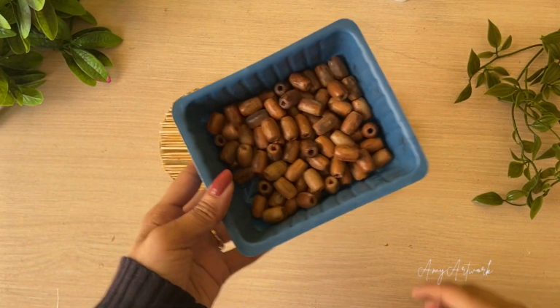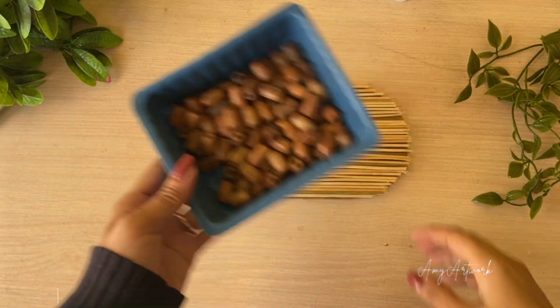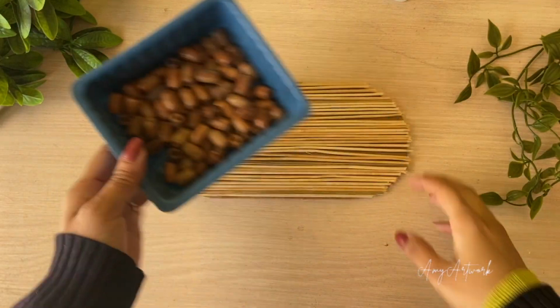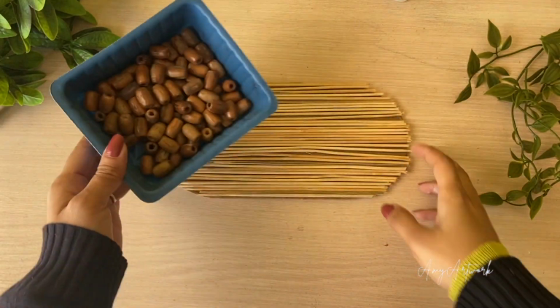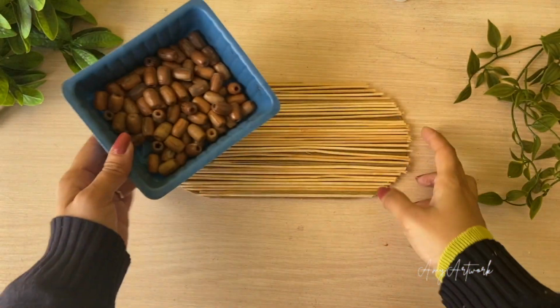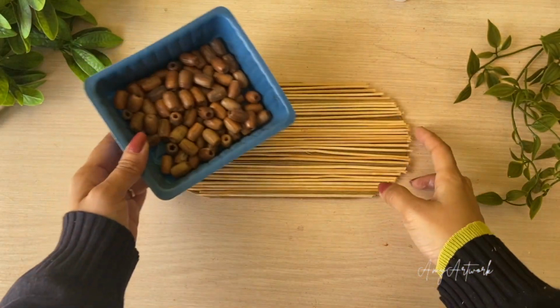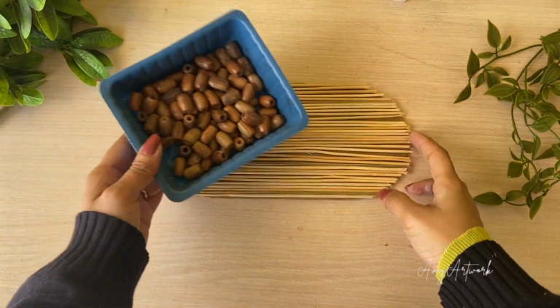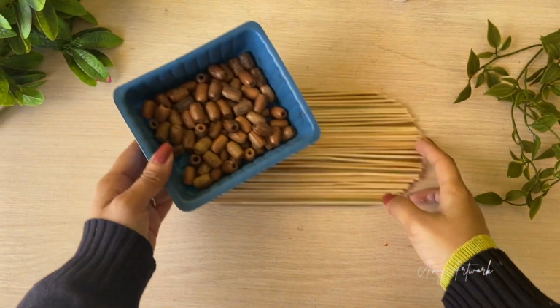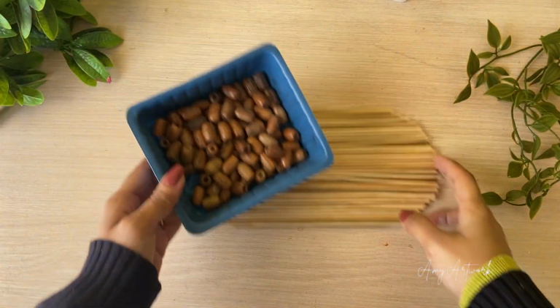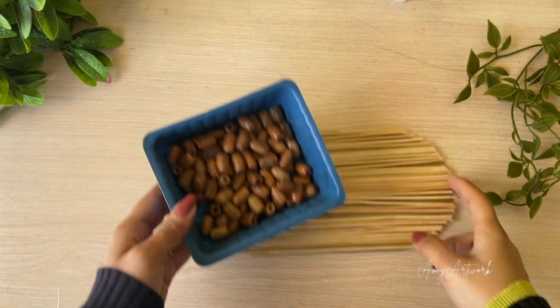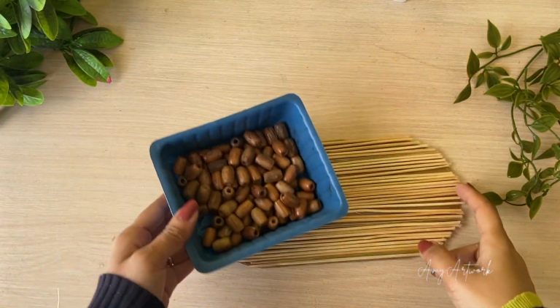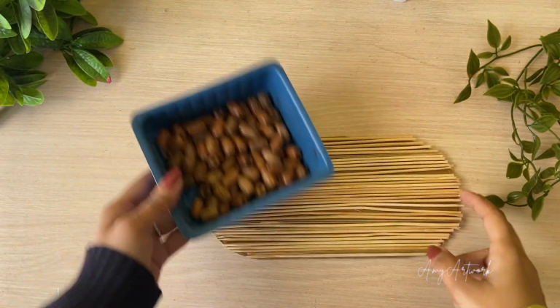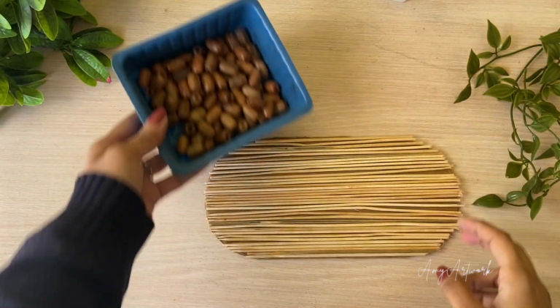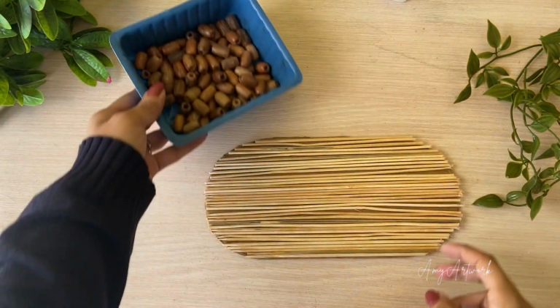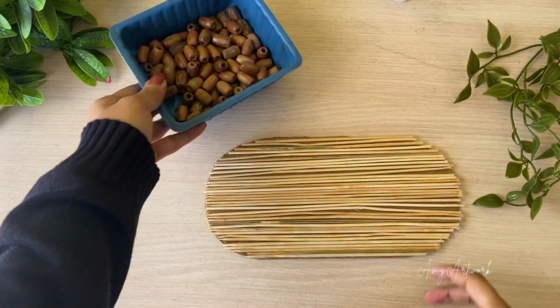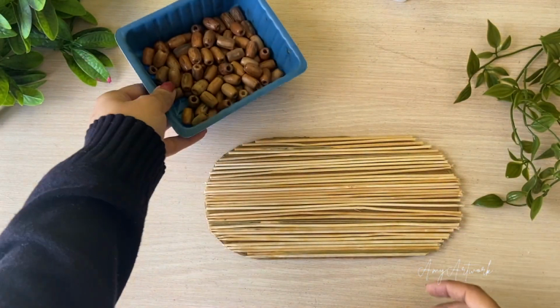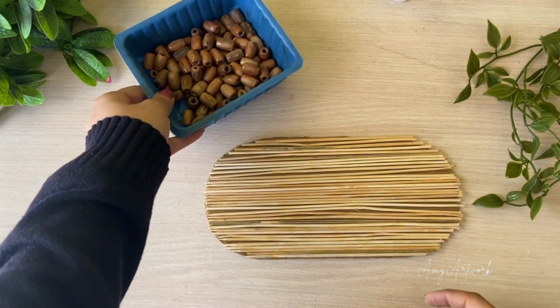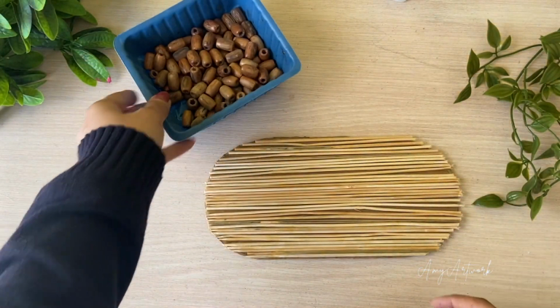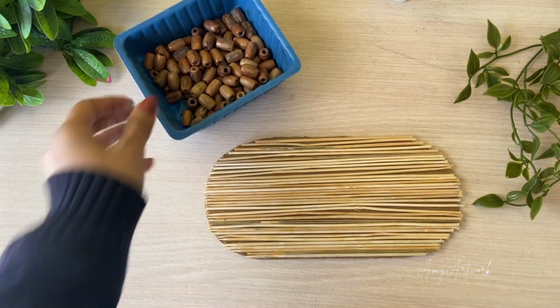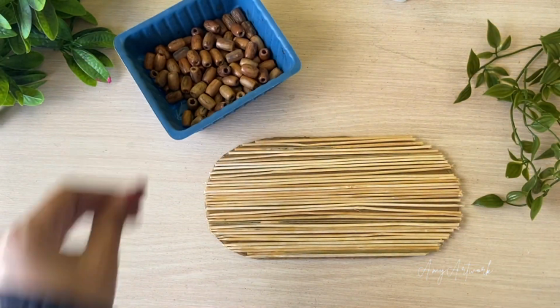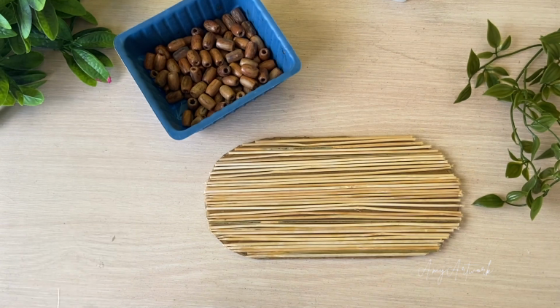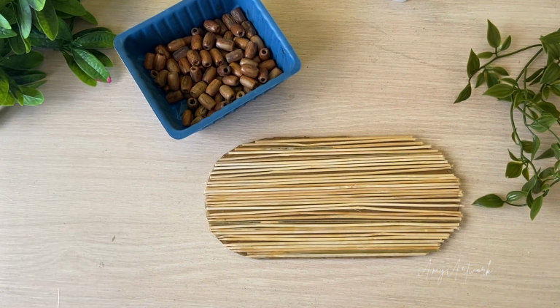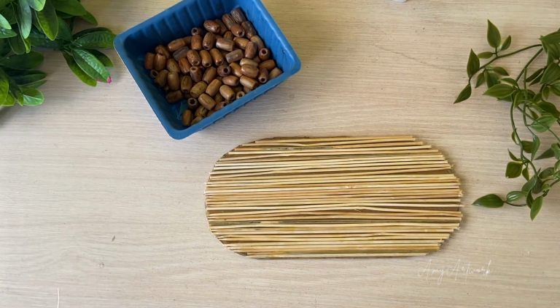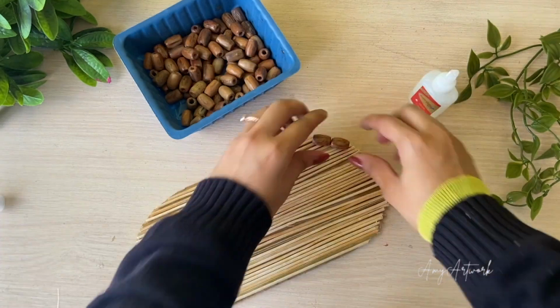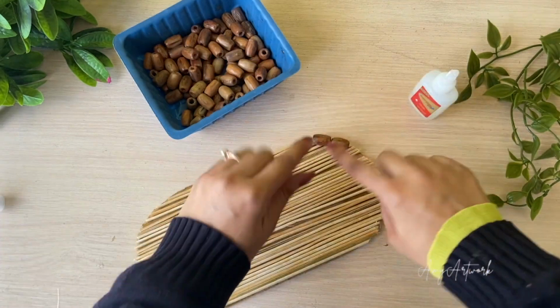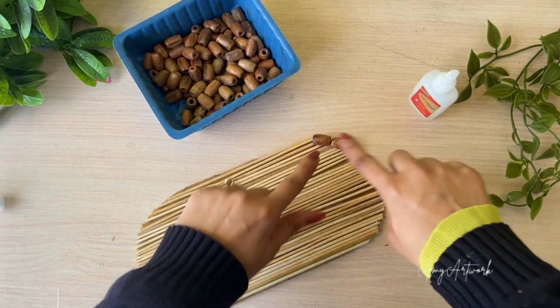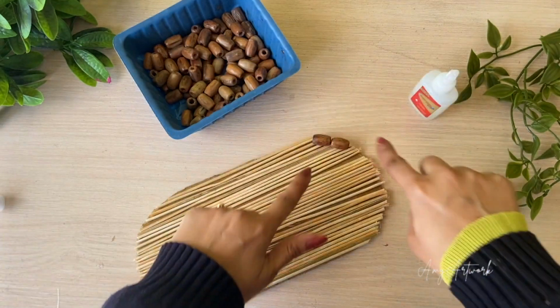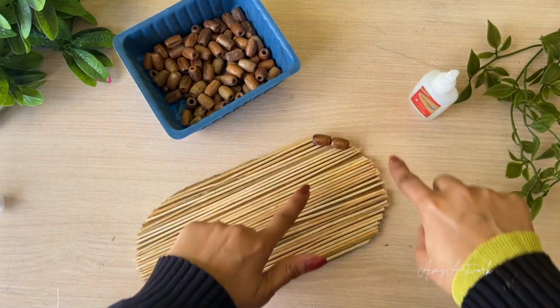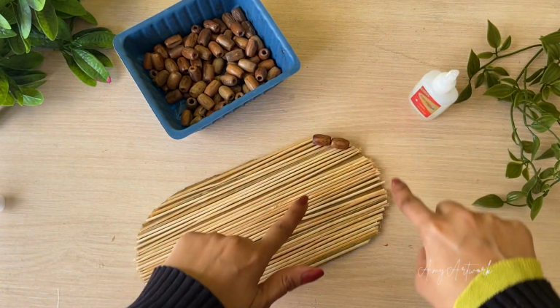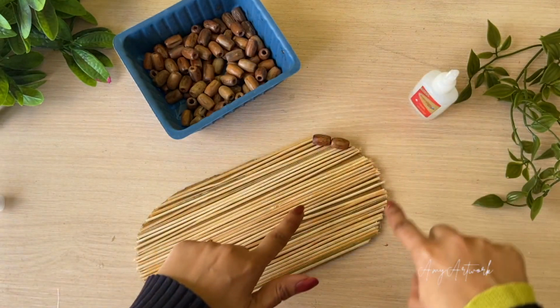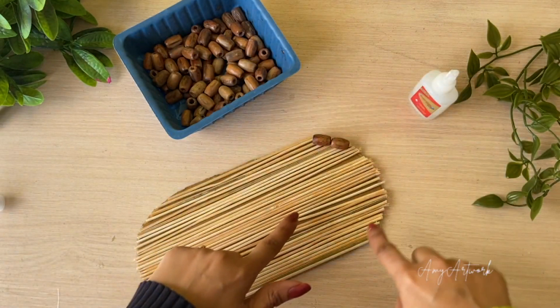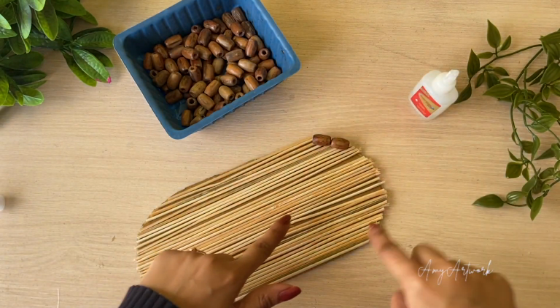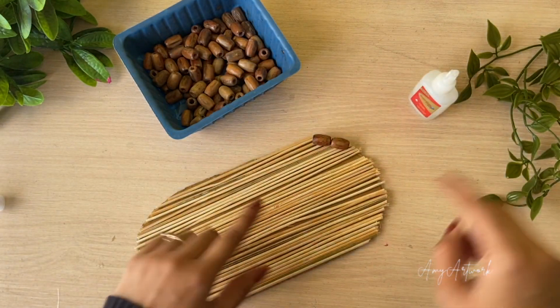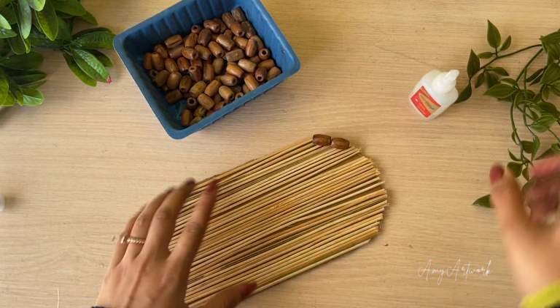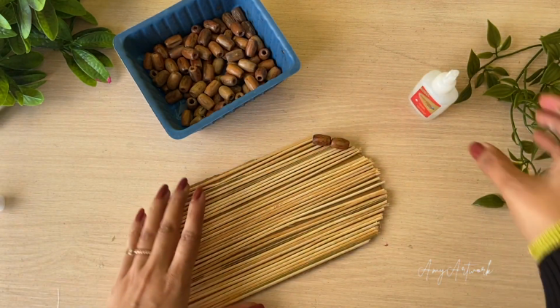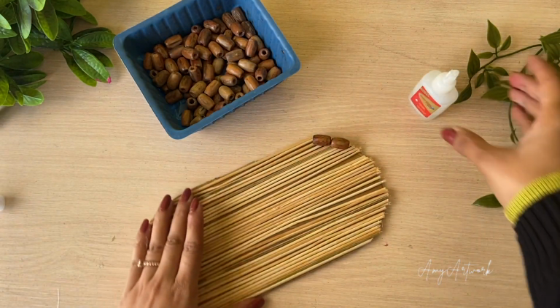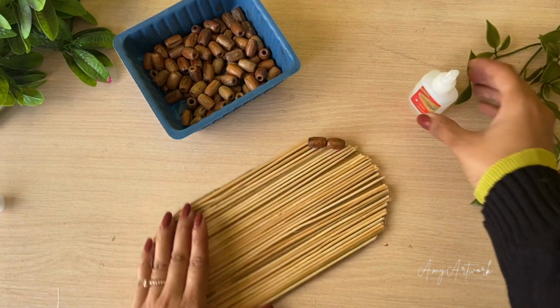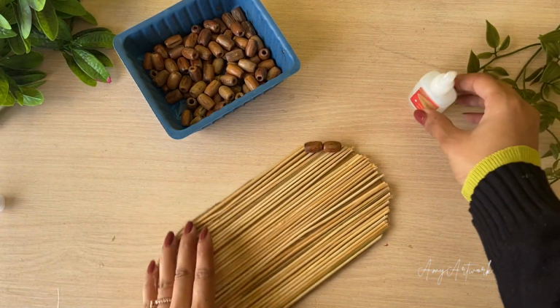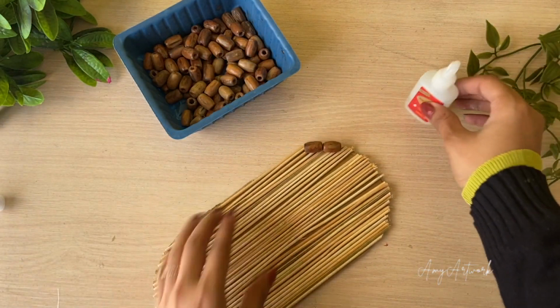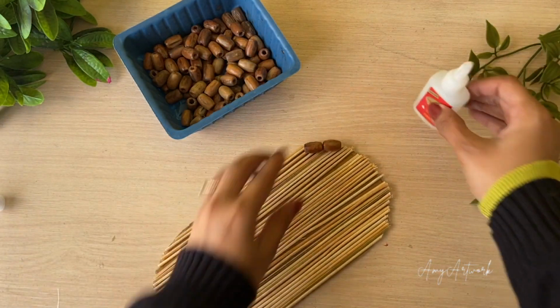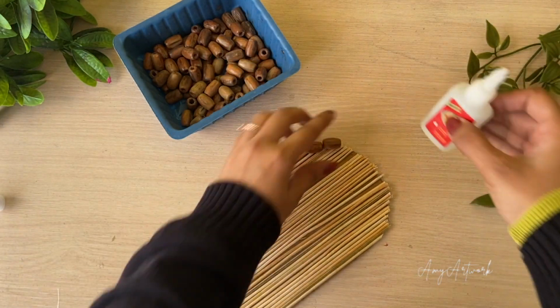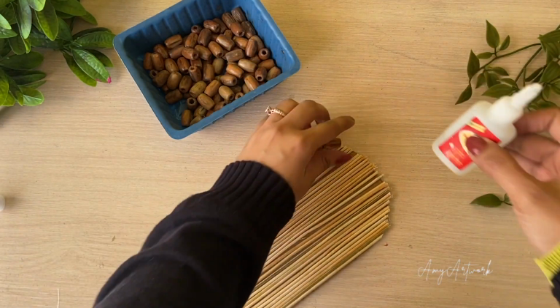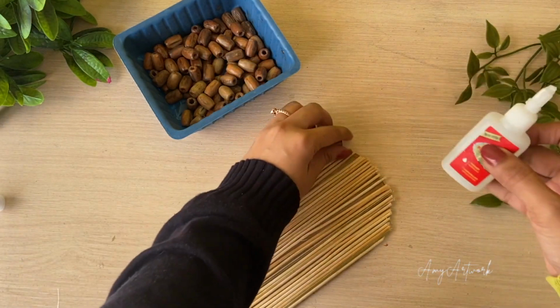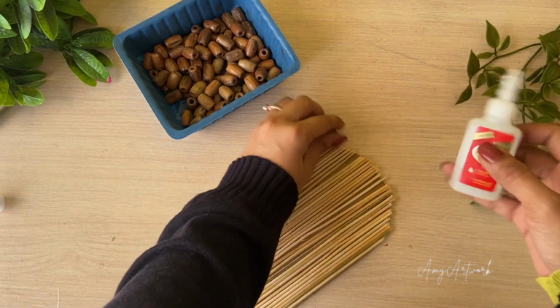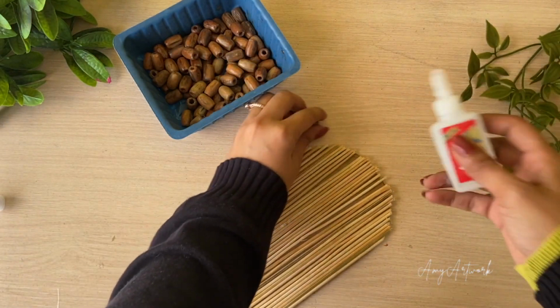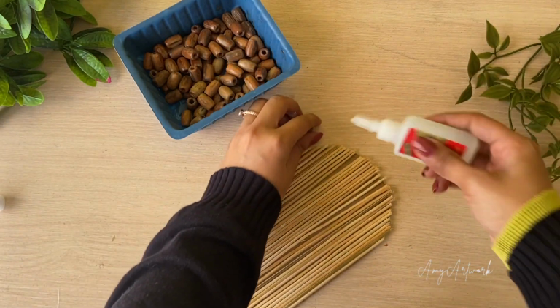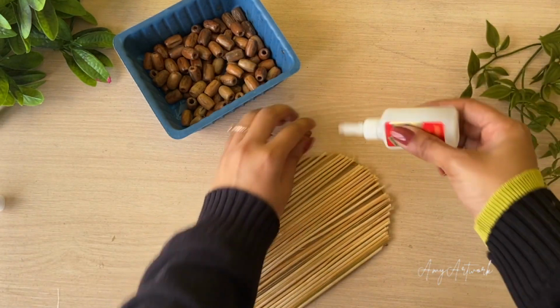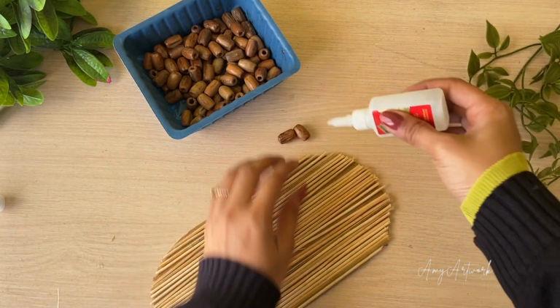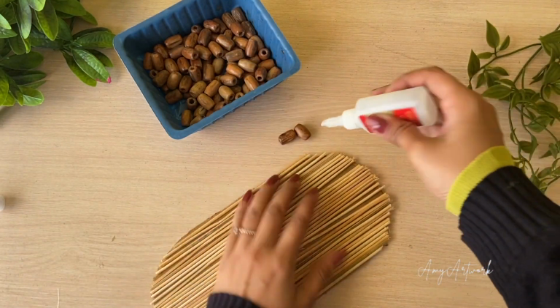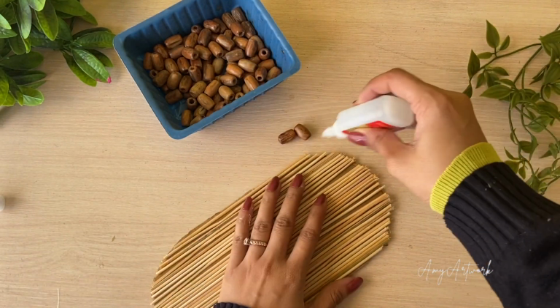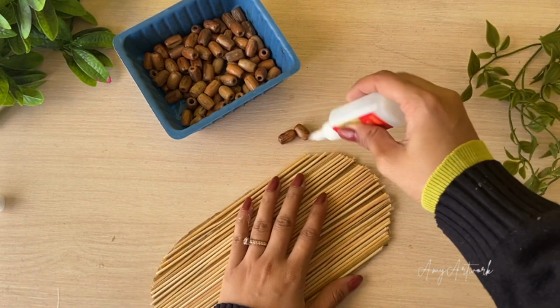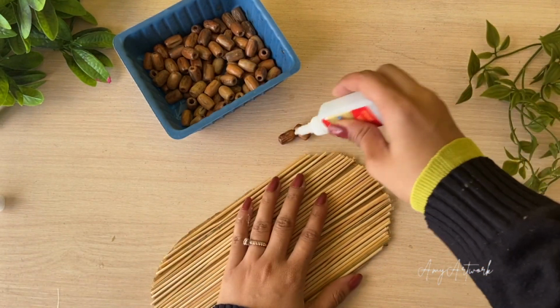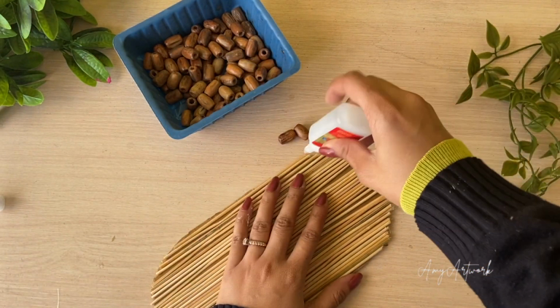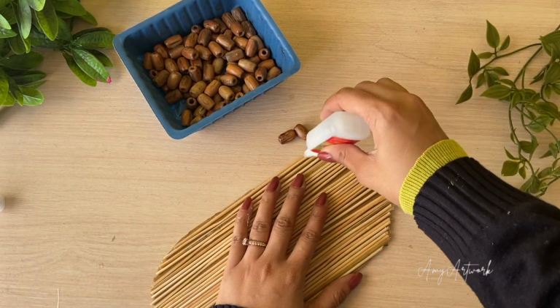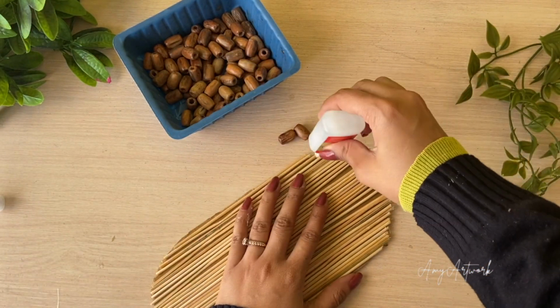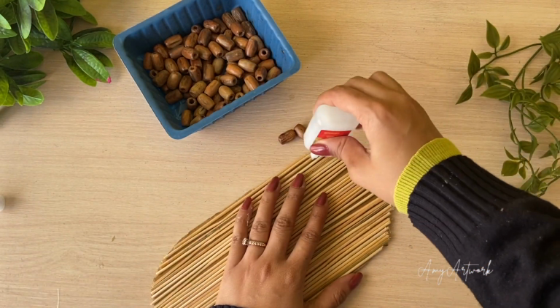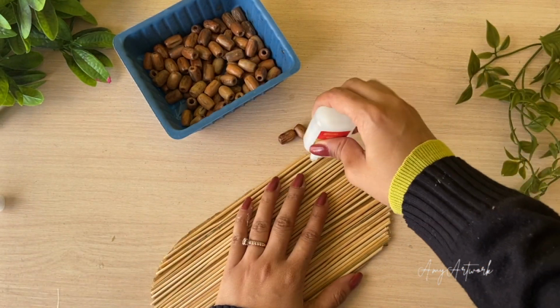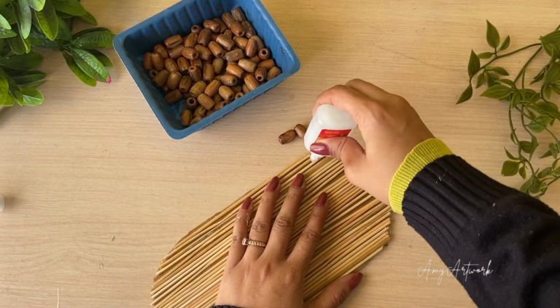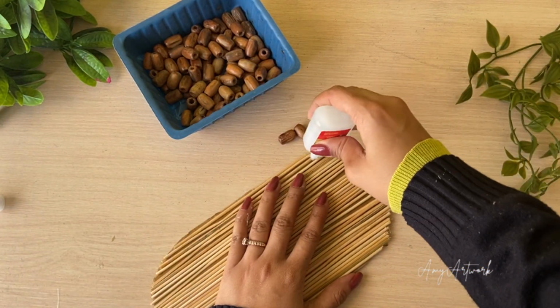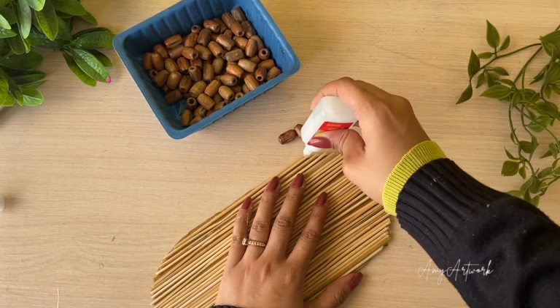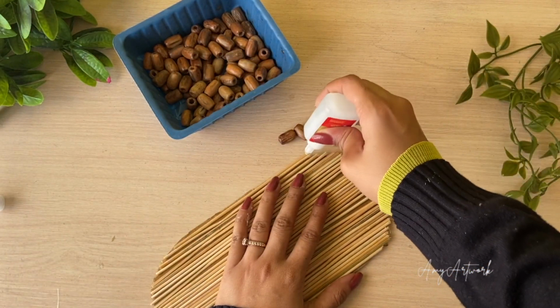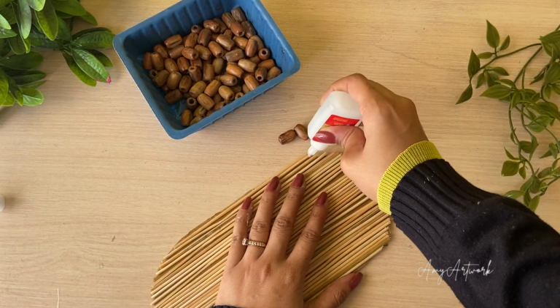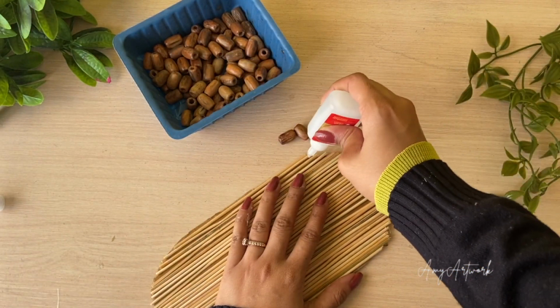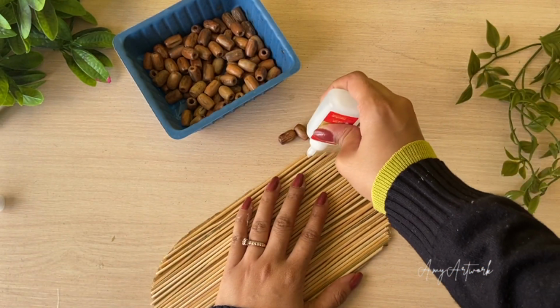Next, I am going to use these wooden beads, which you can find at any craft store.